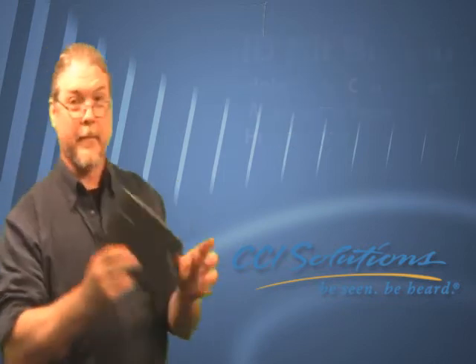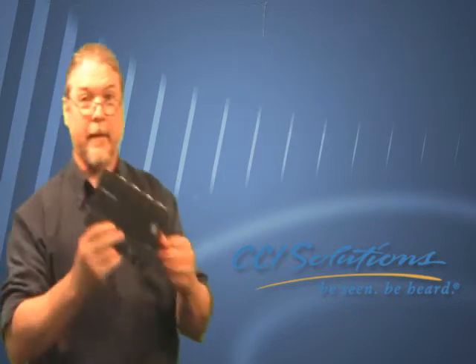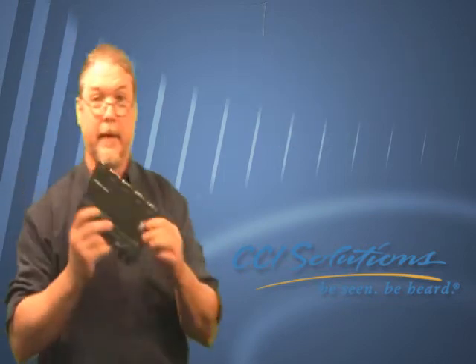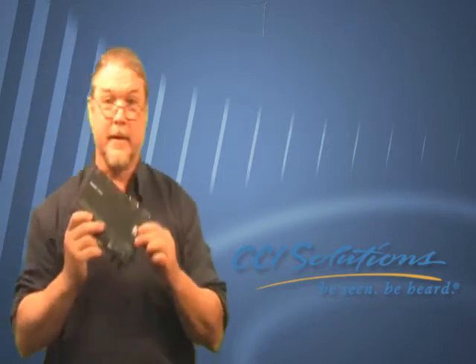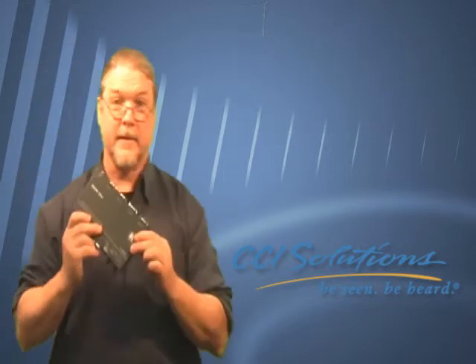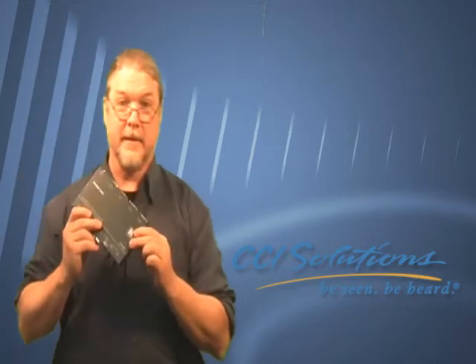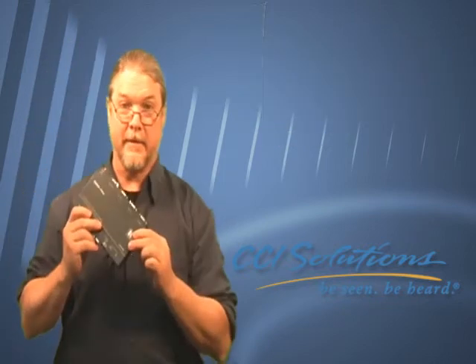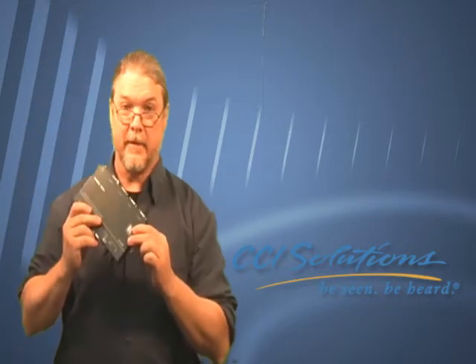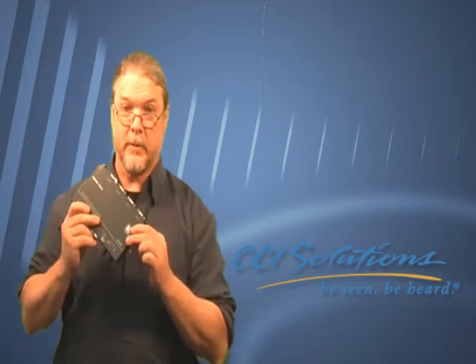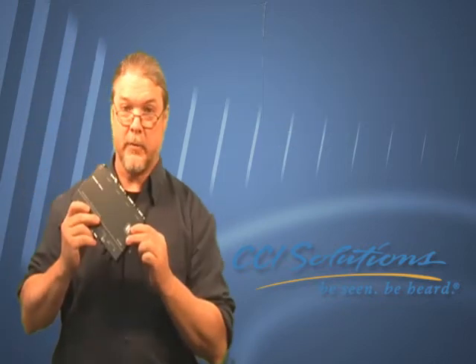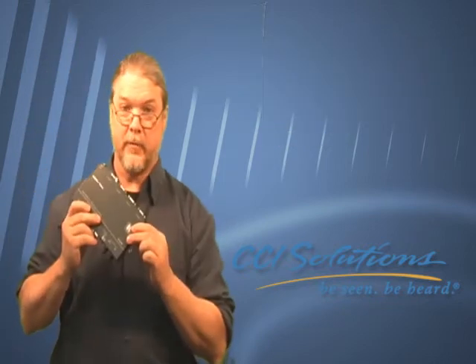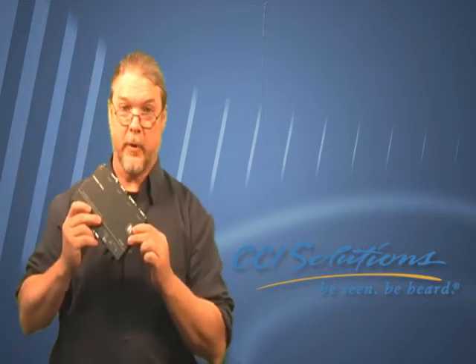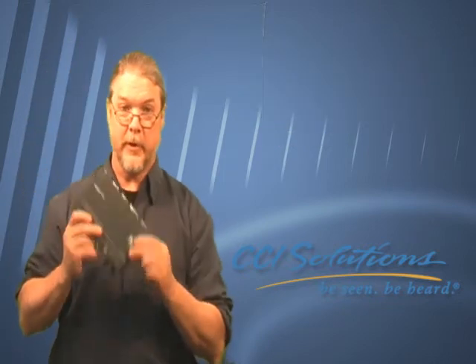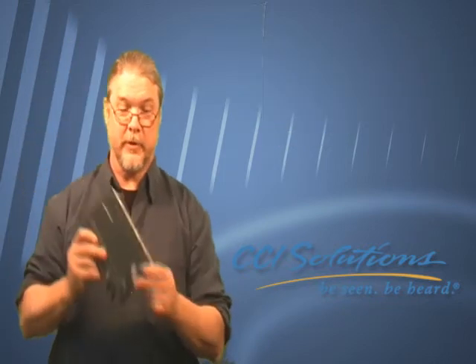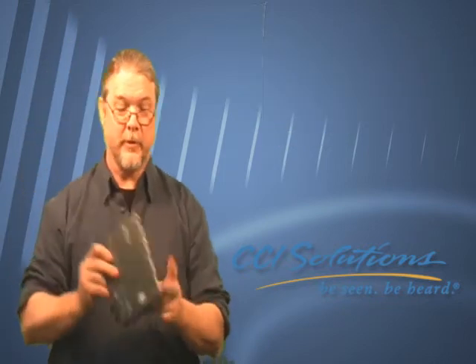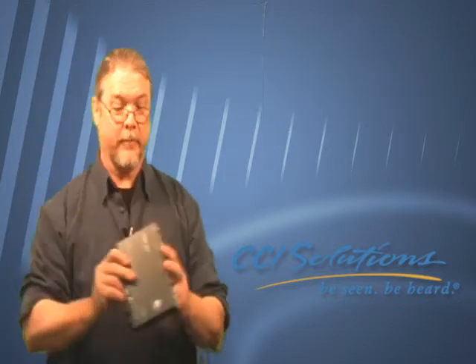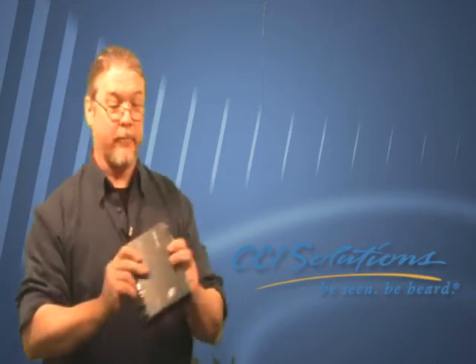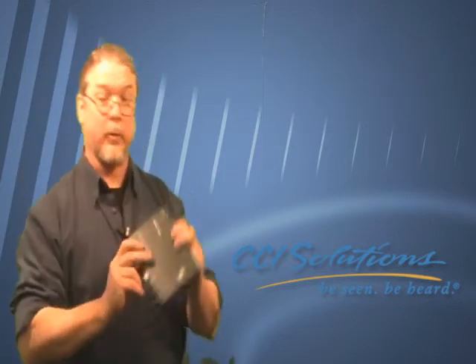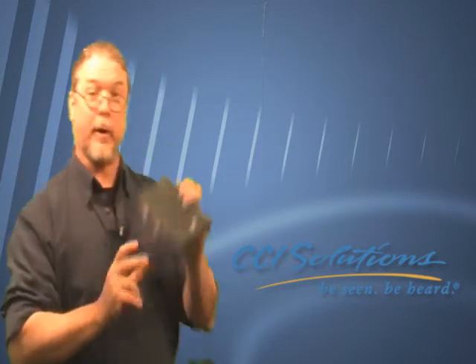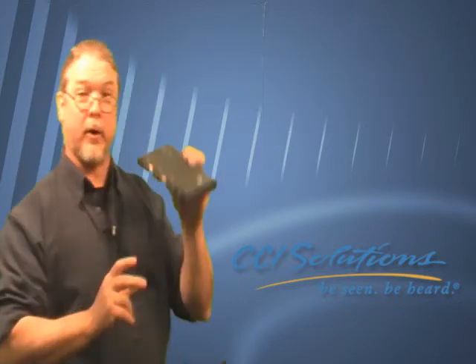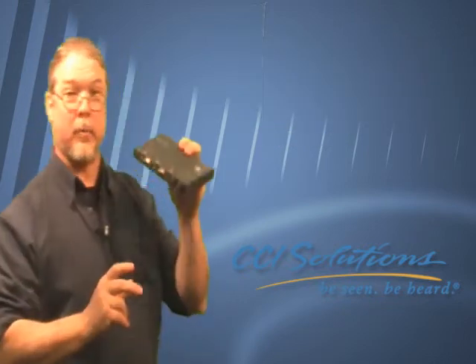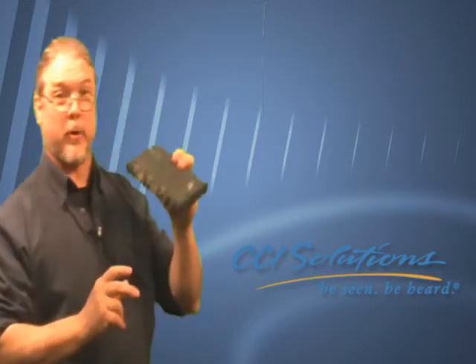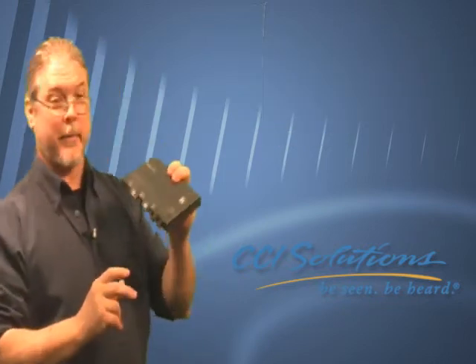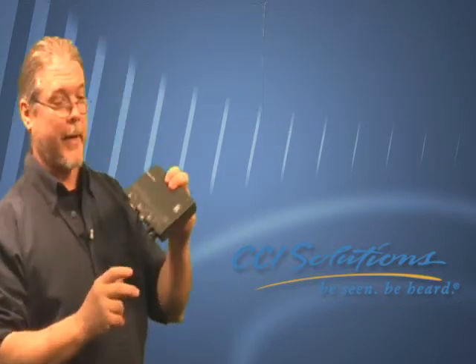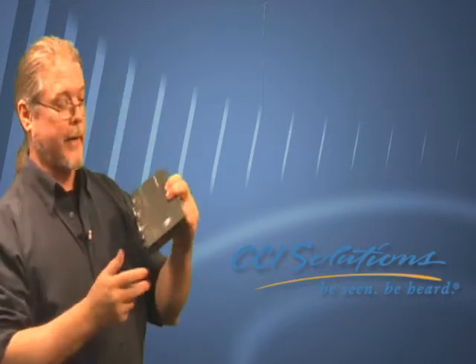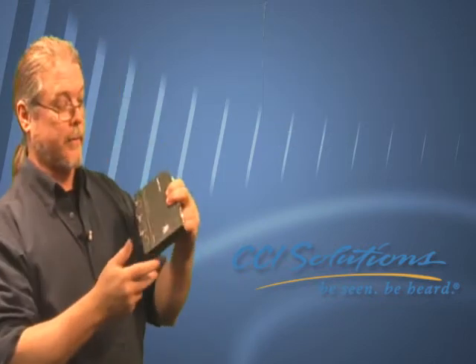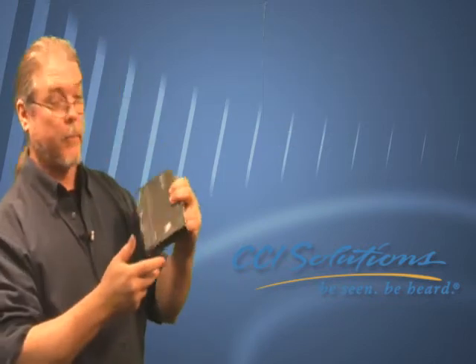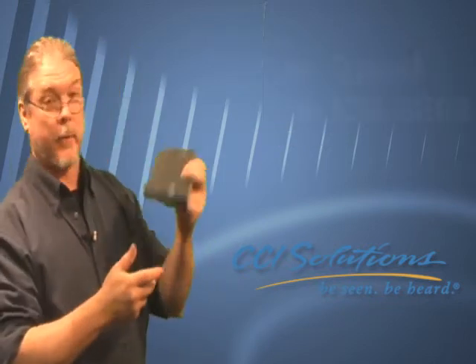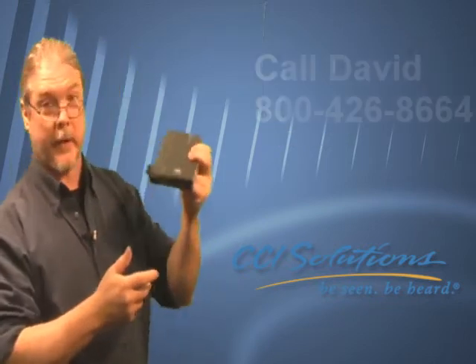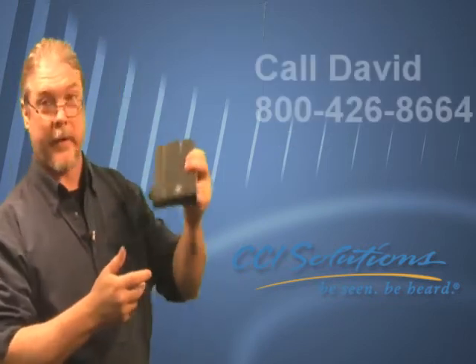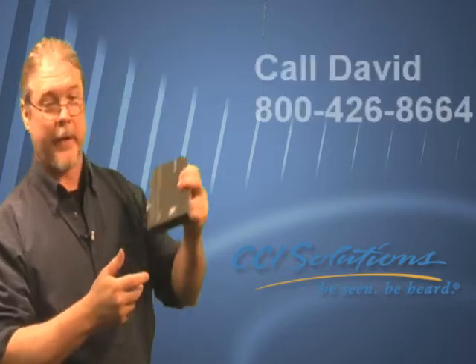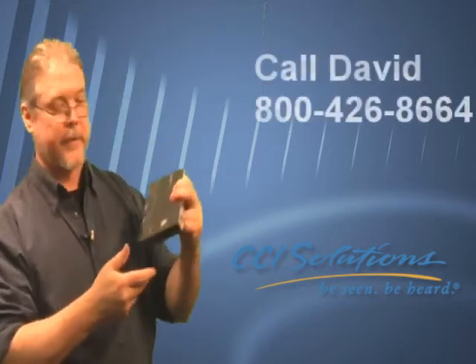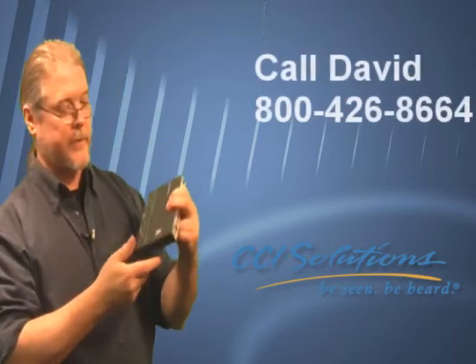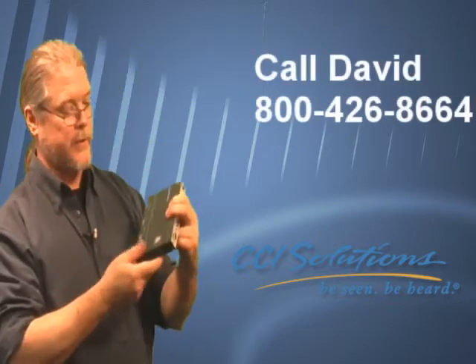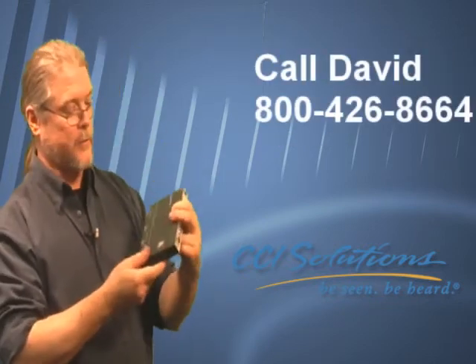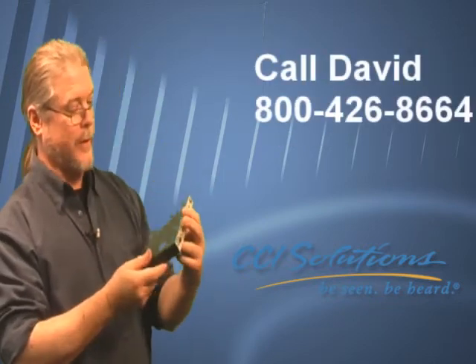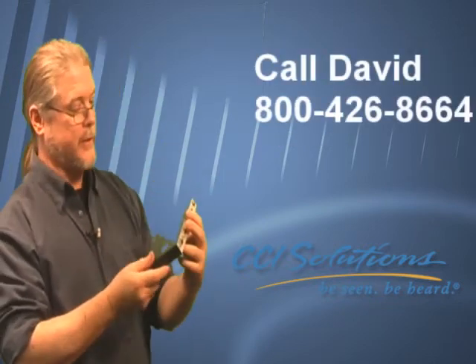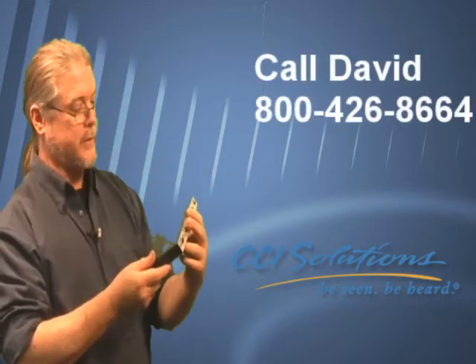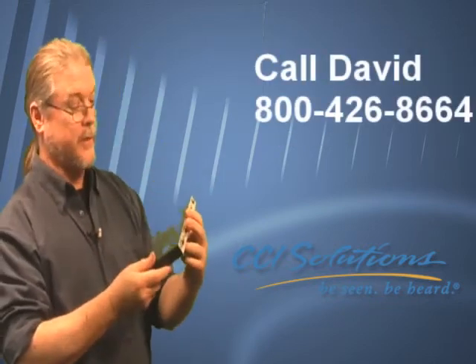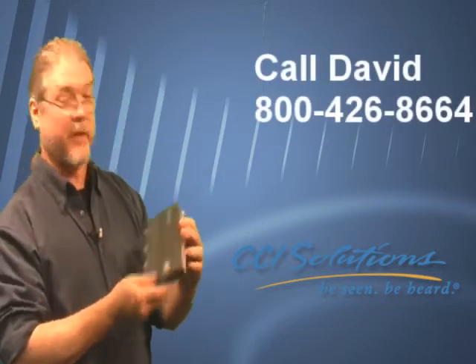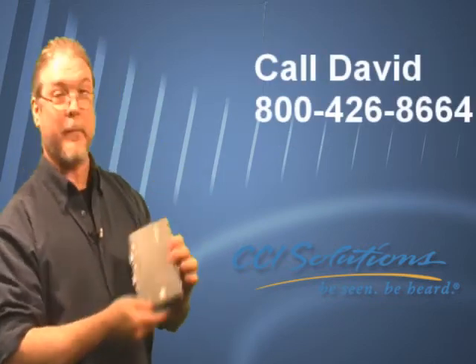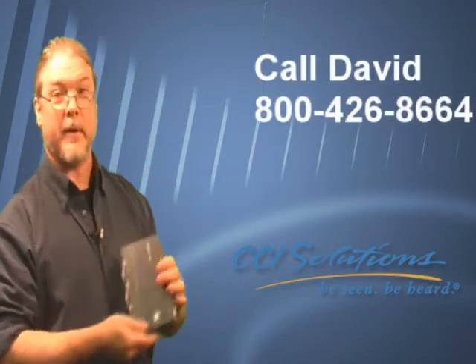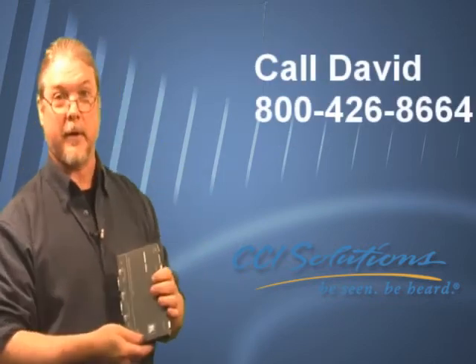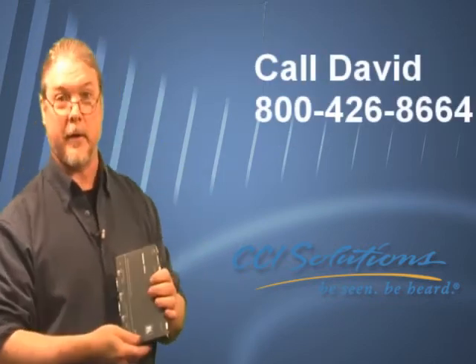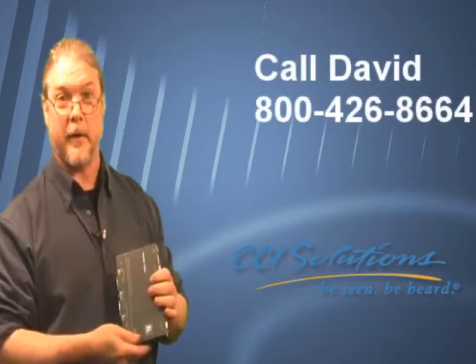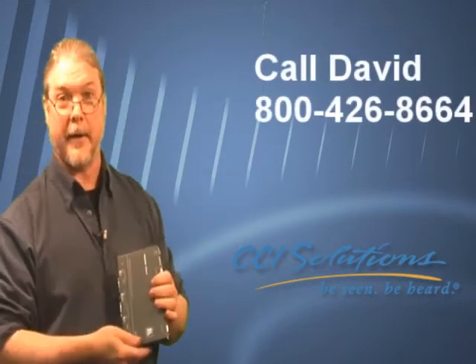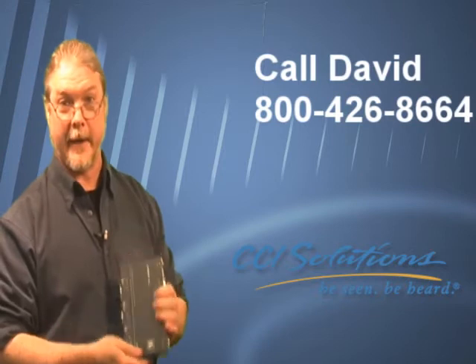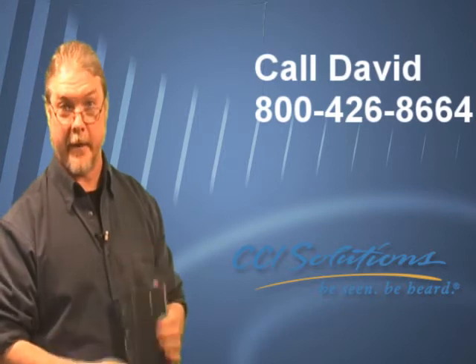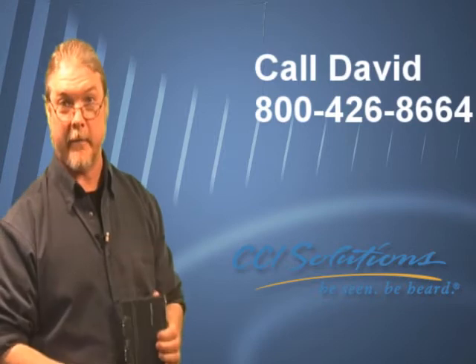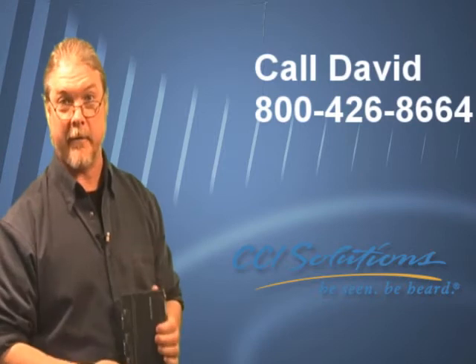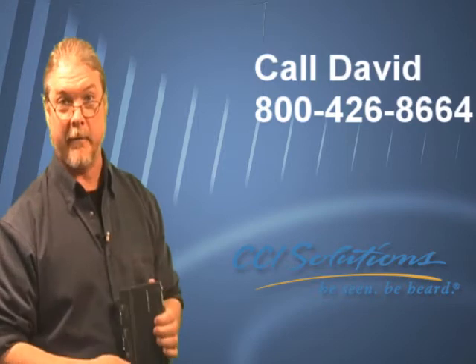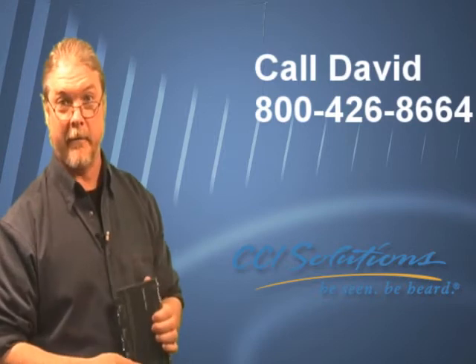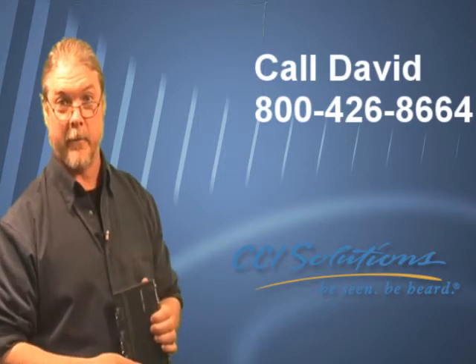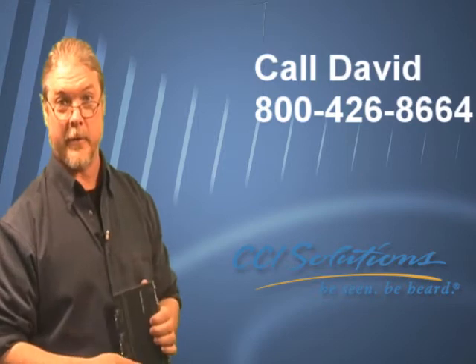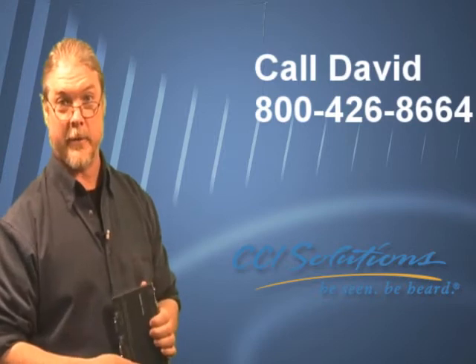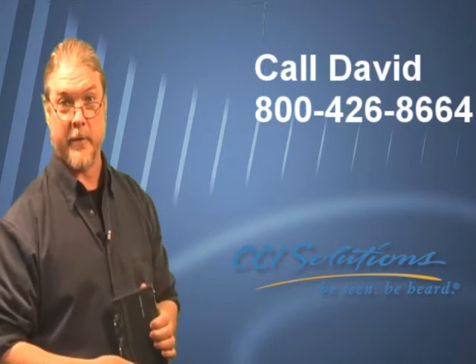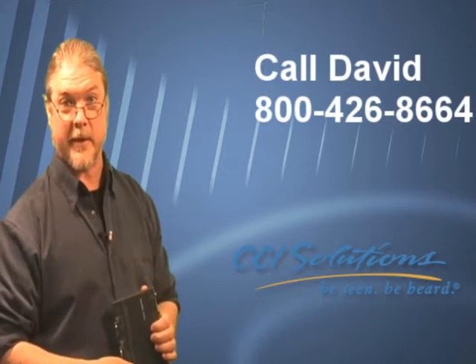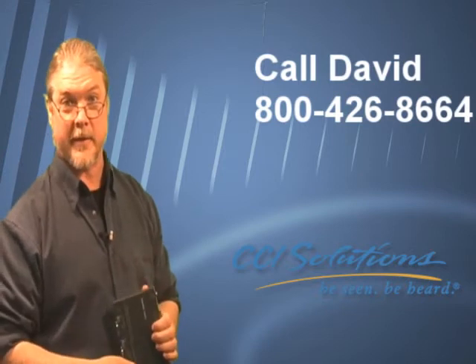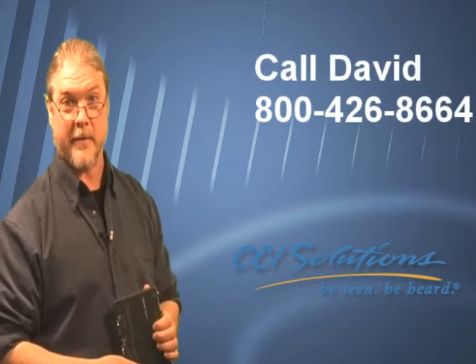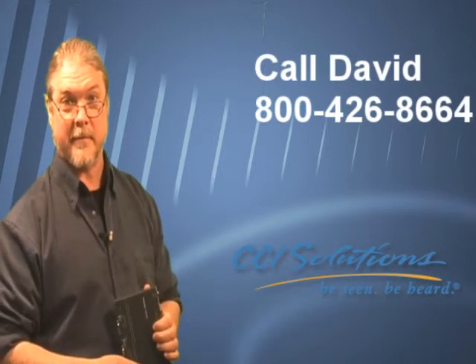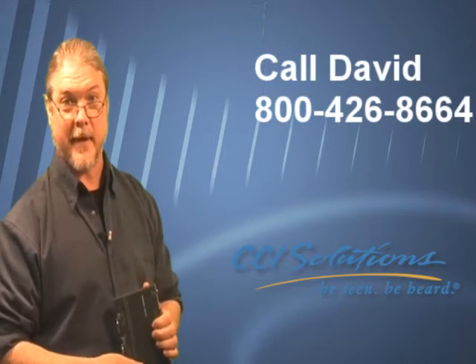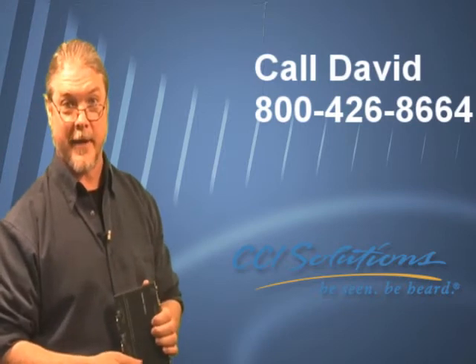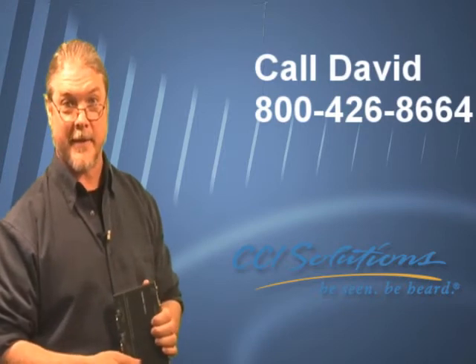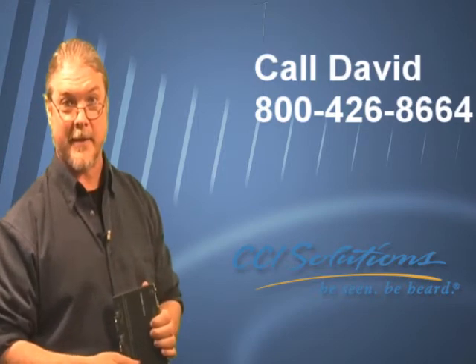This is the VP242. If you want to know more about it or anything else in this range, give me a call at 800-426-8664.